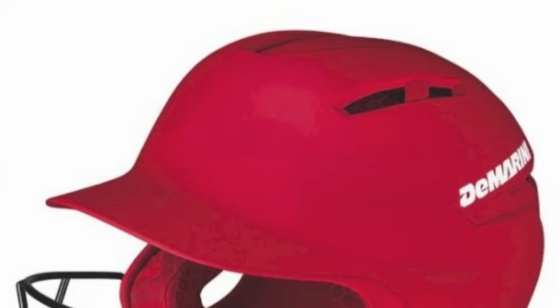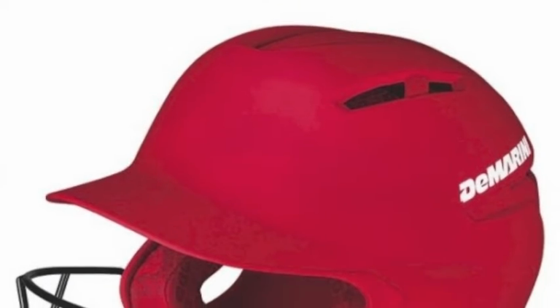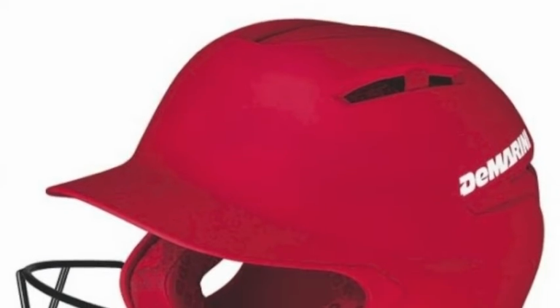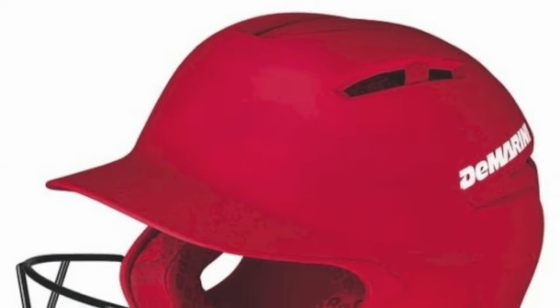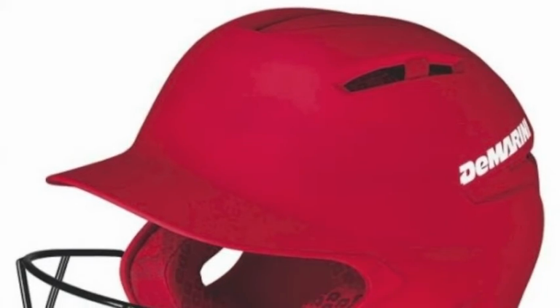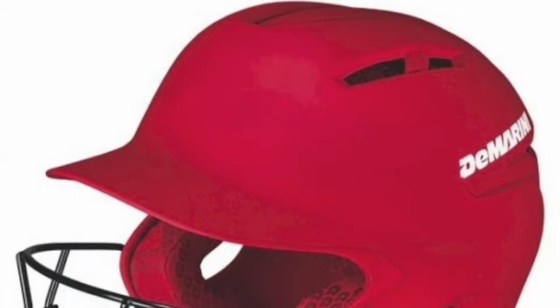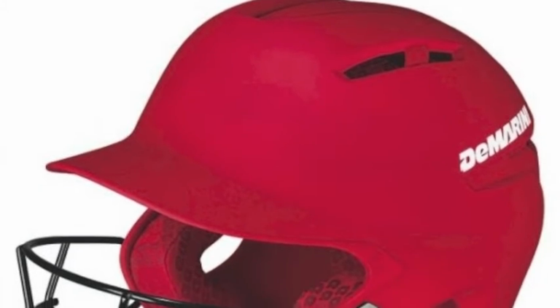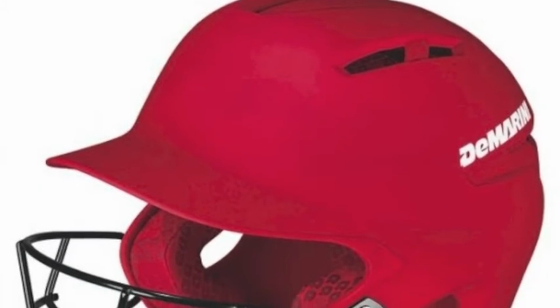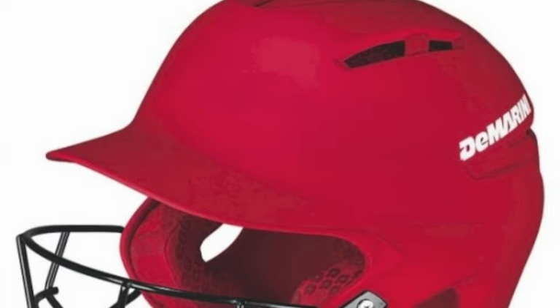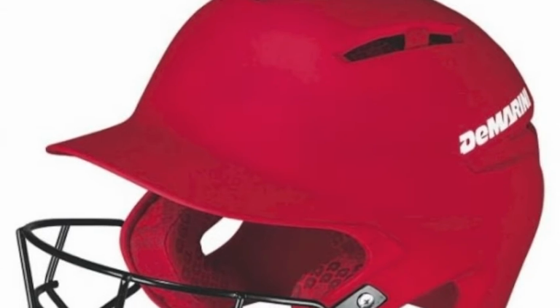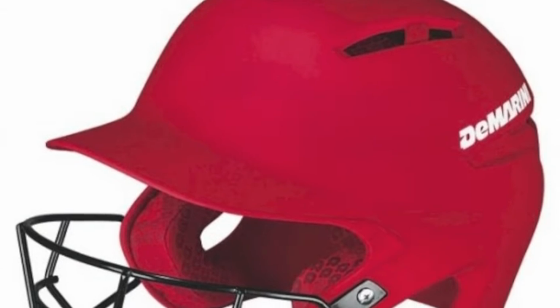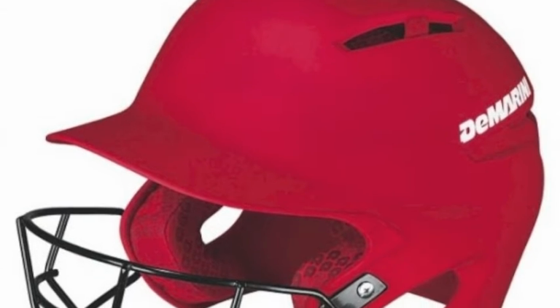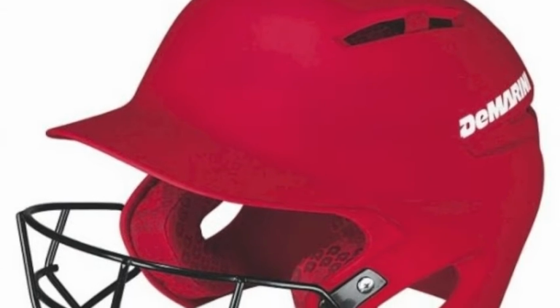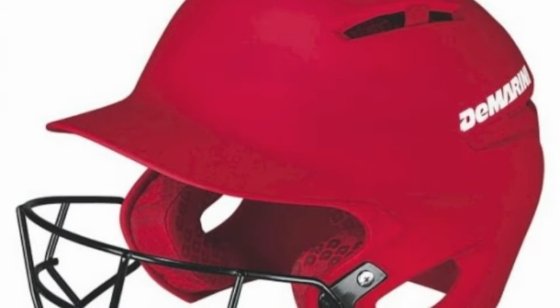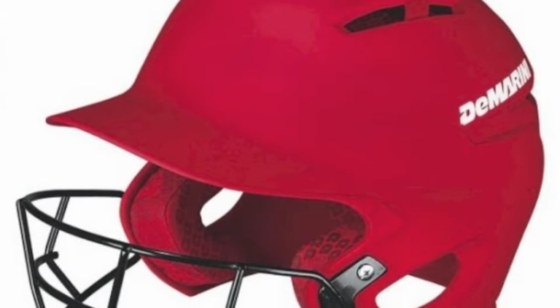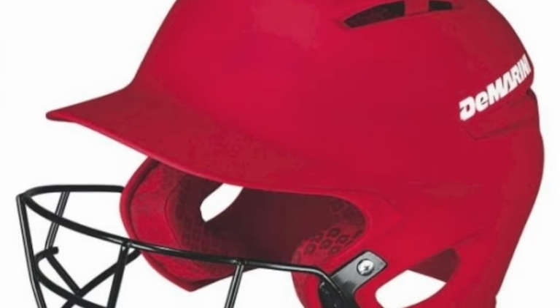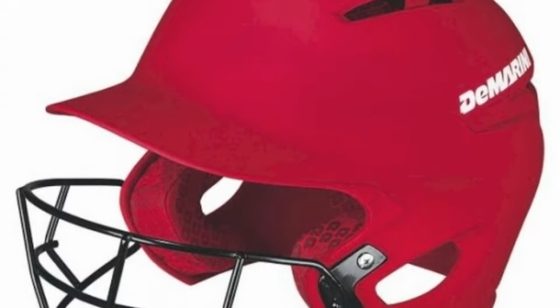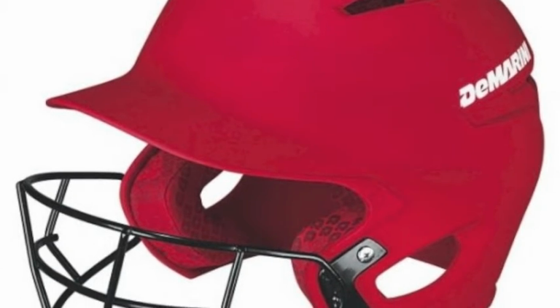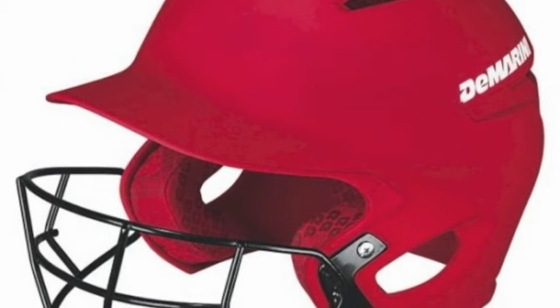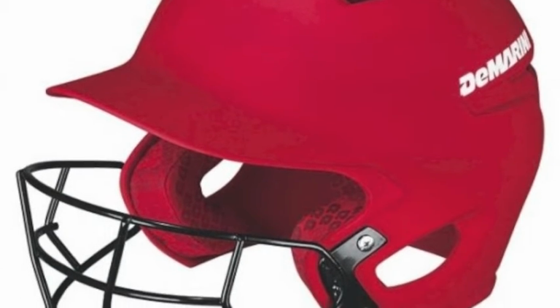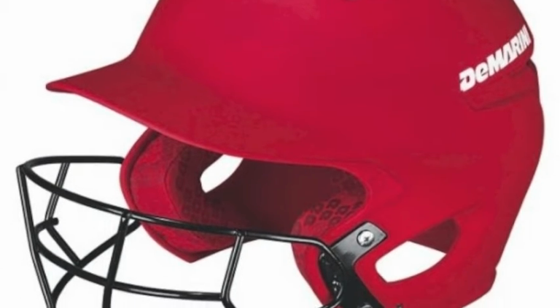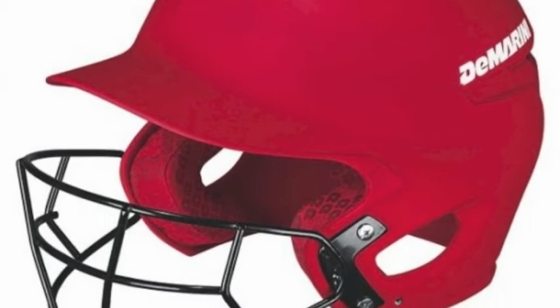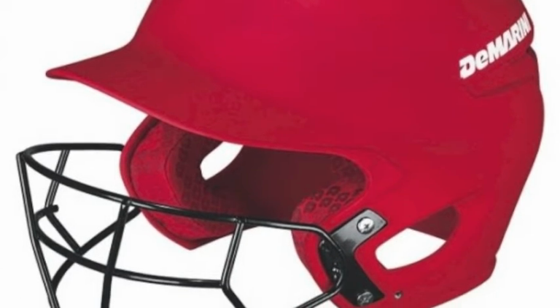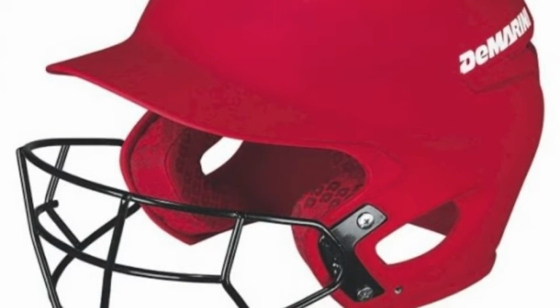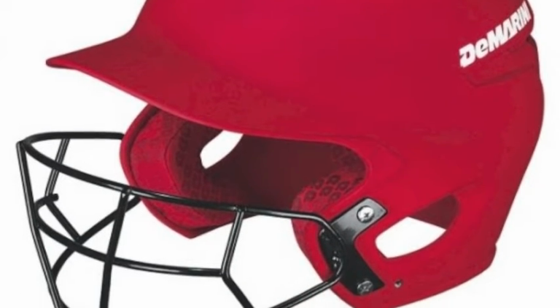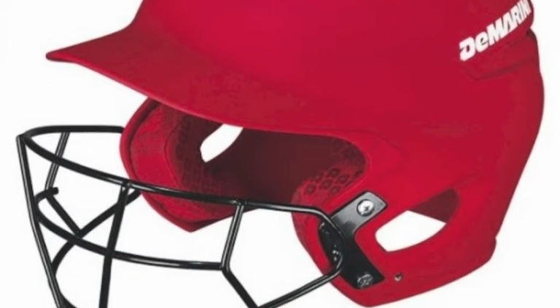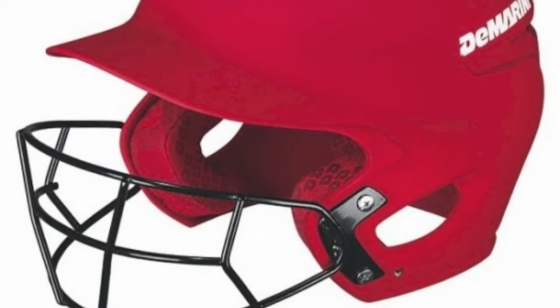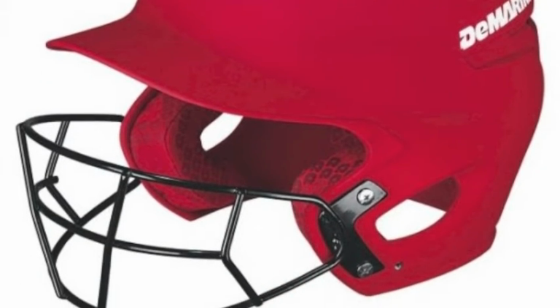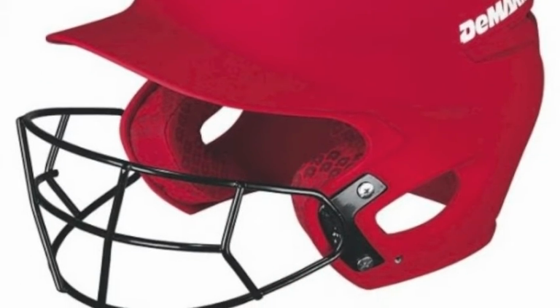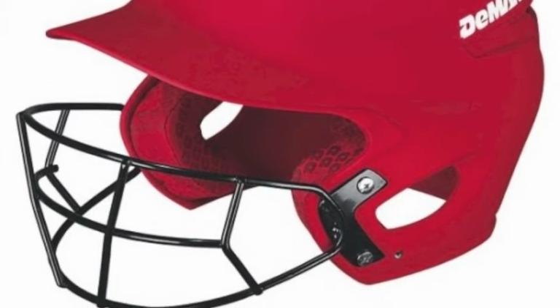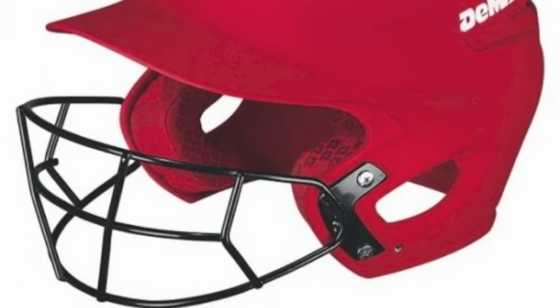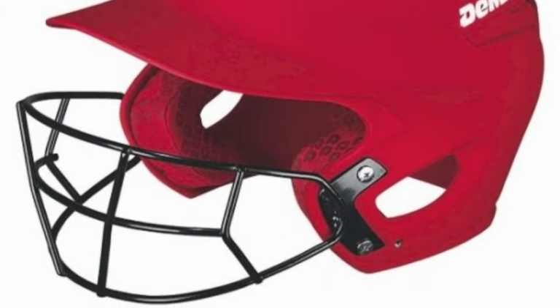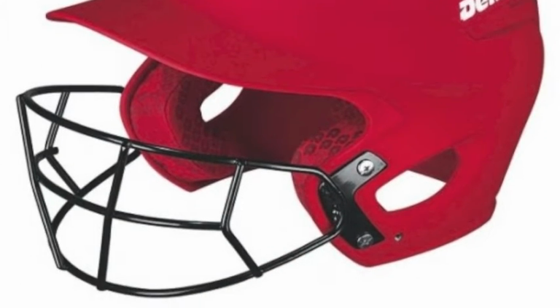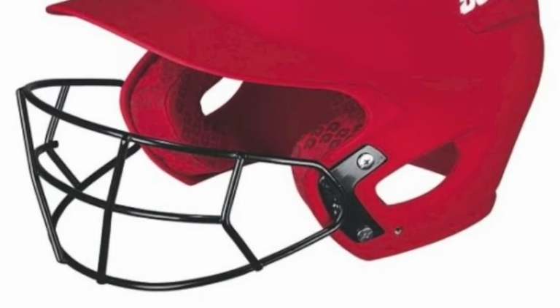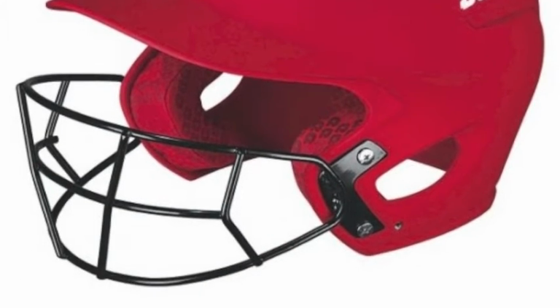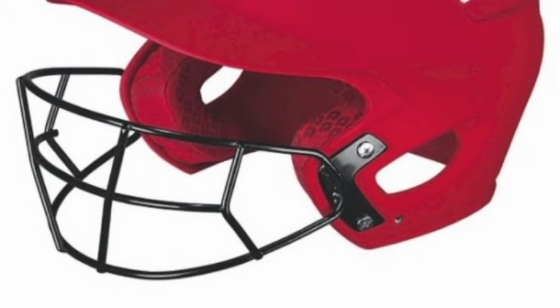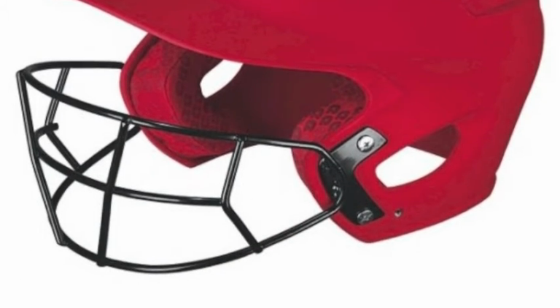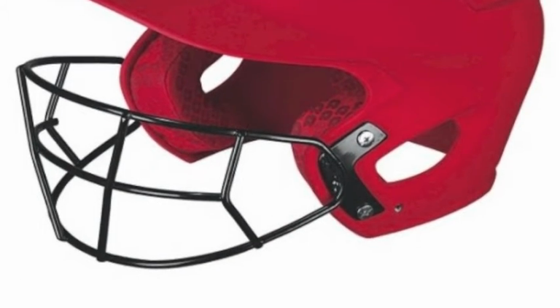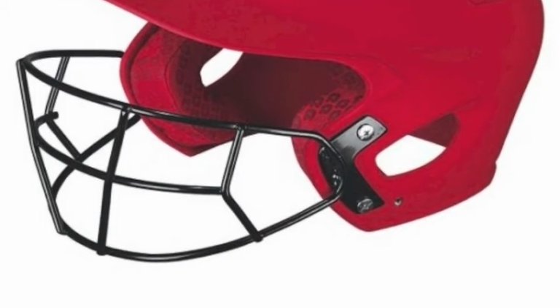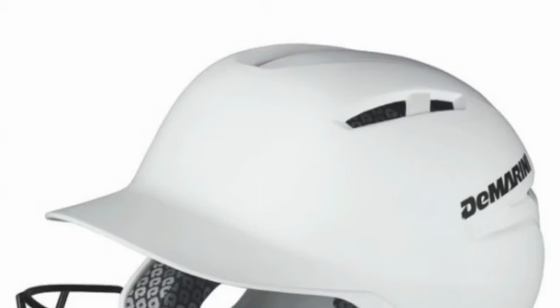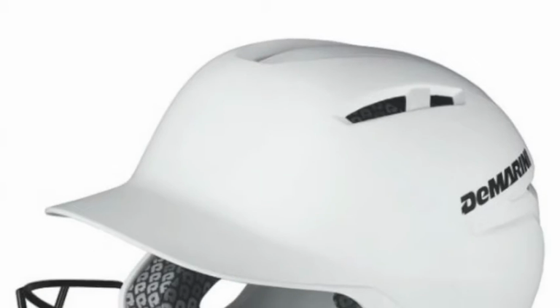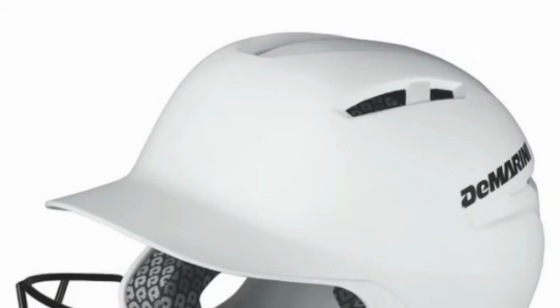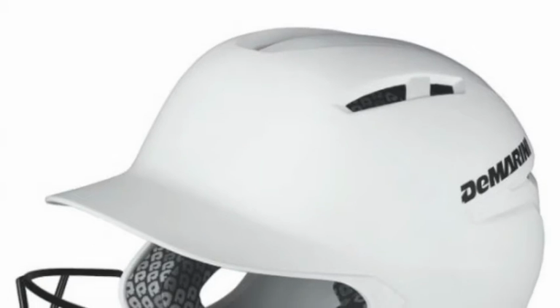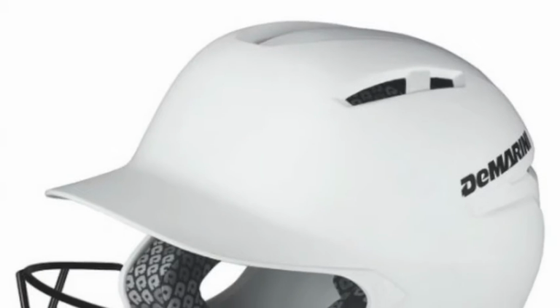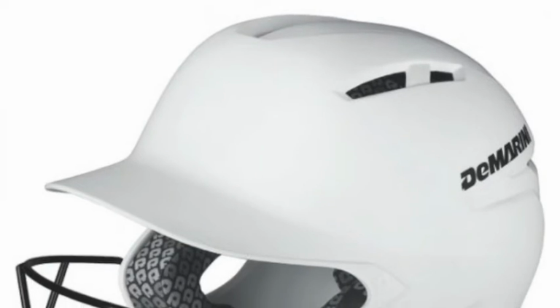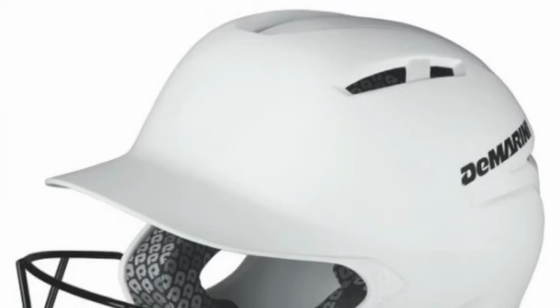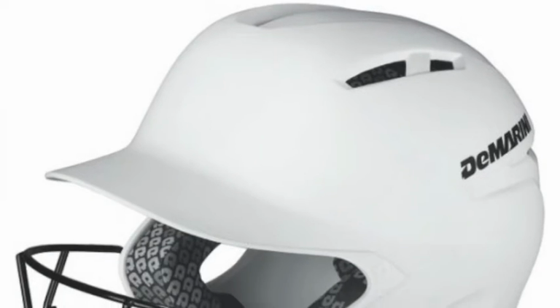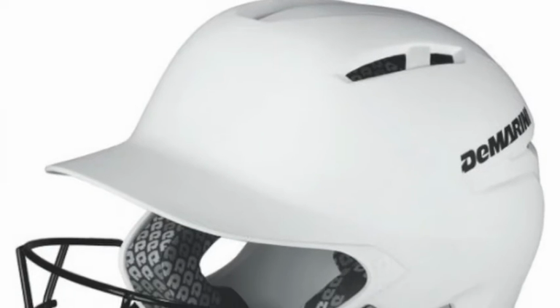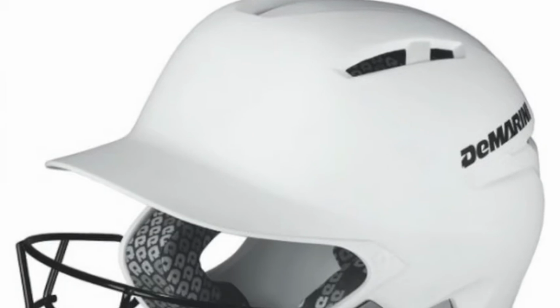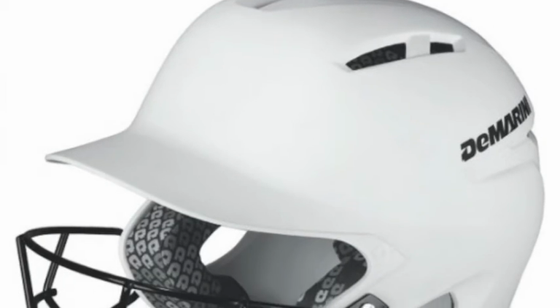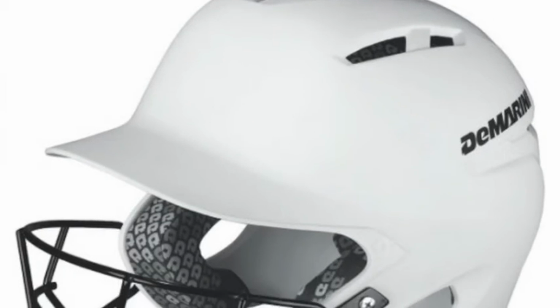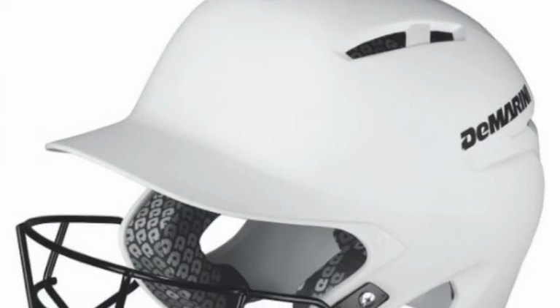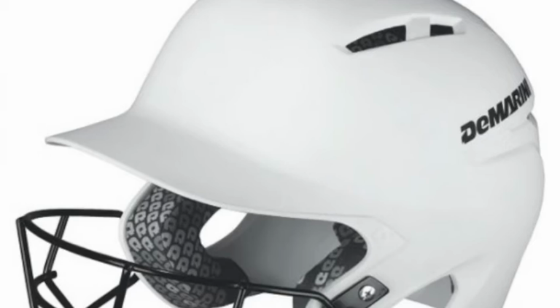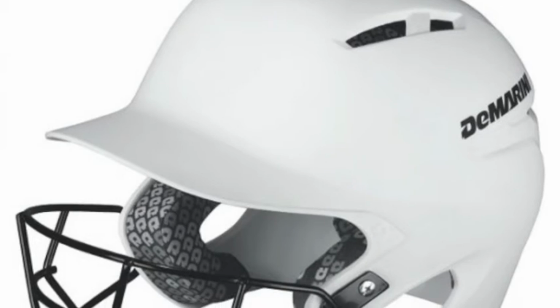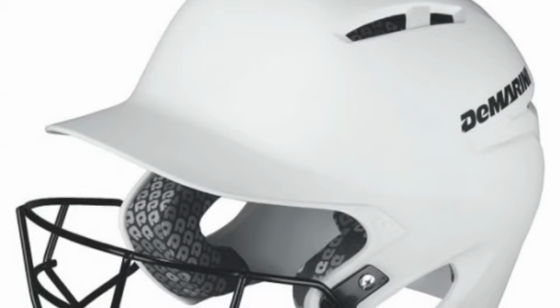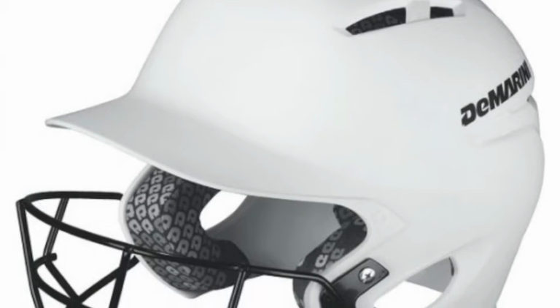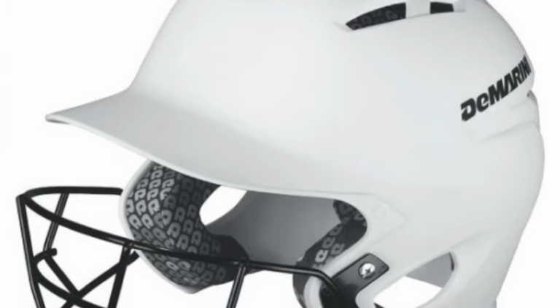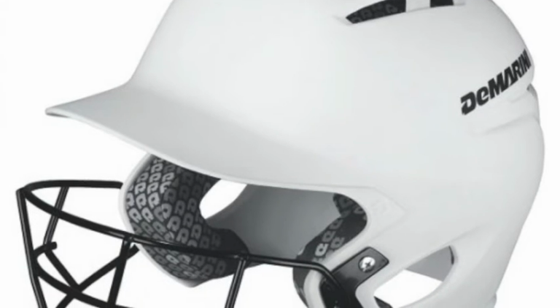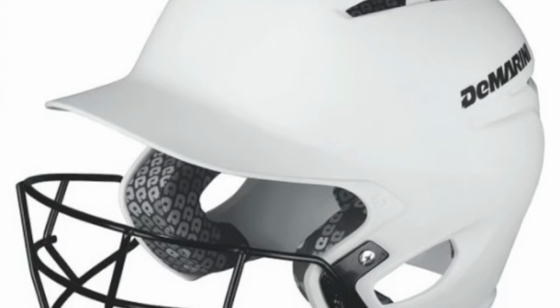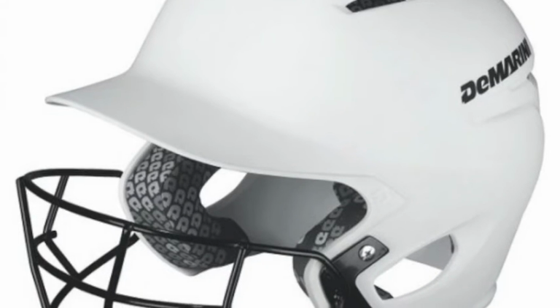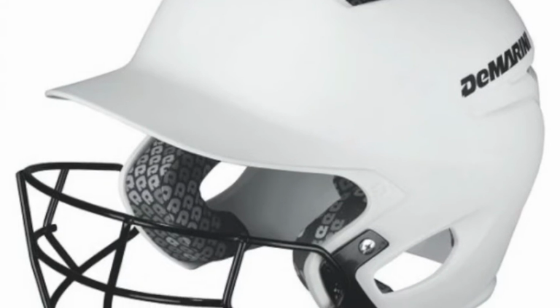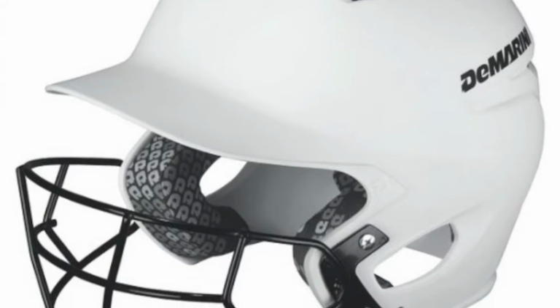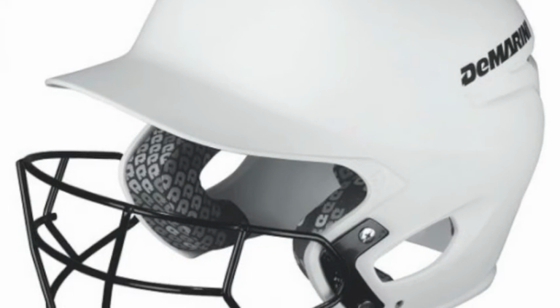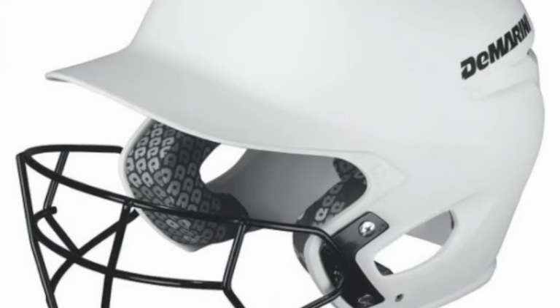This DeMarini Padding Helmet comes in multiple colors including white, graphite, black, navy, red, and royal.